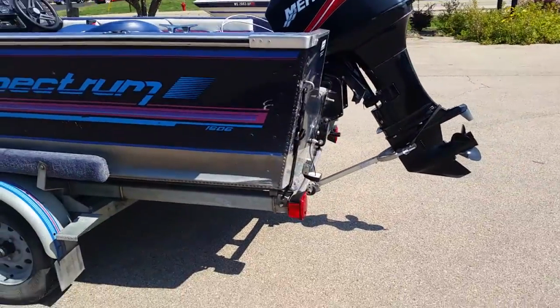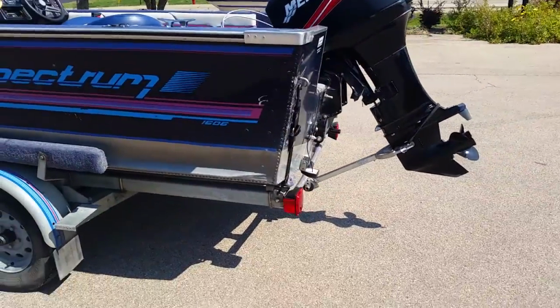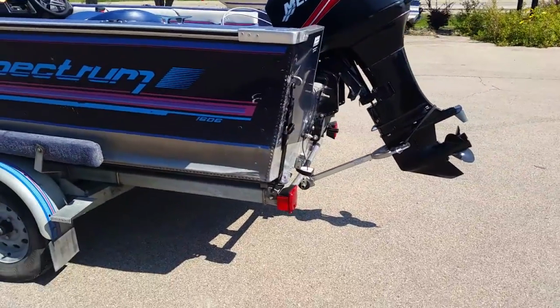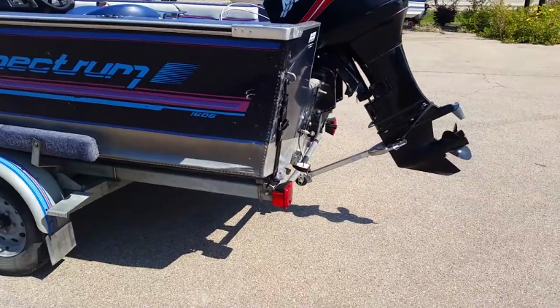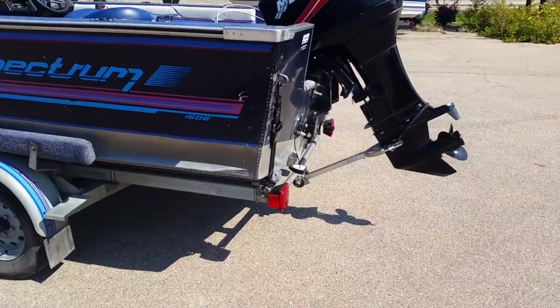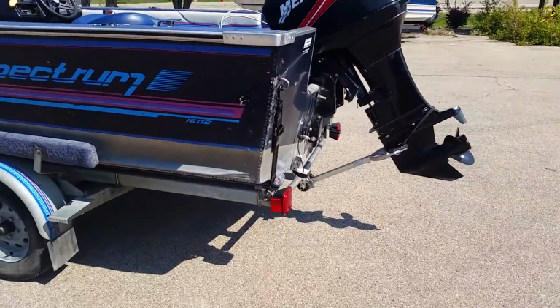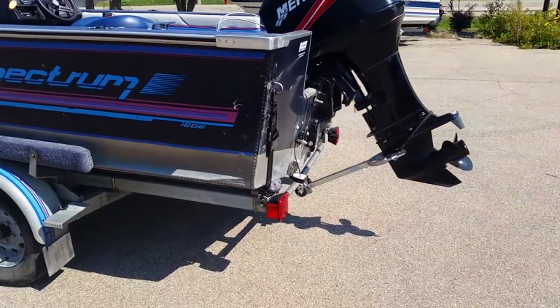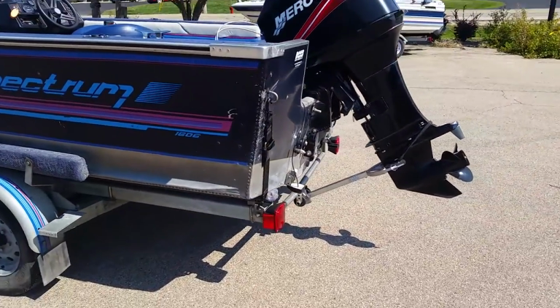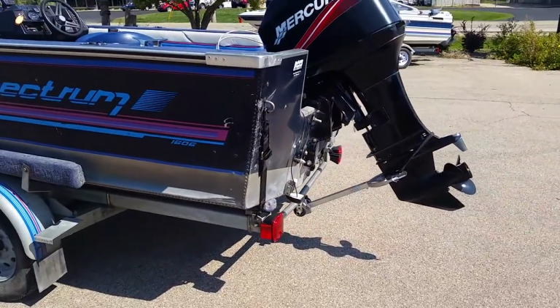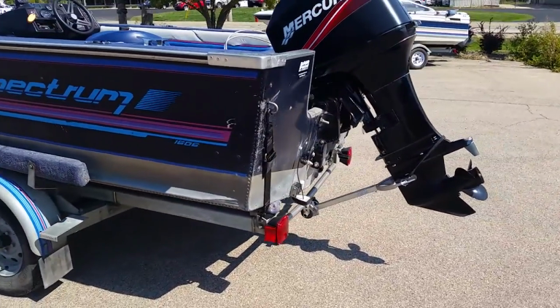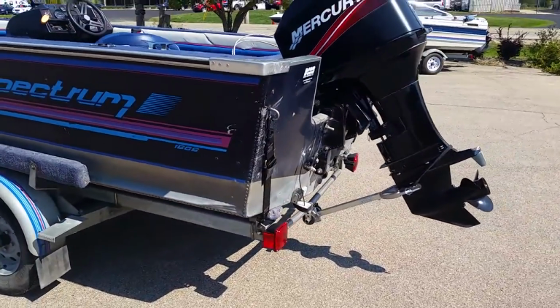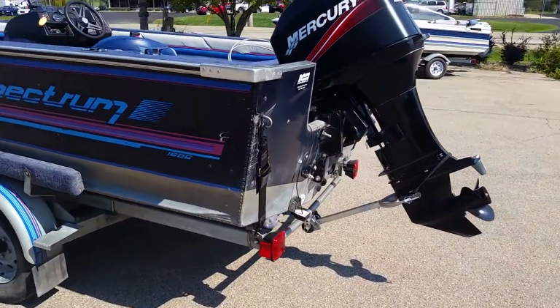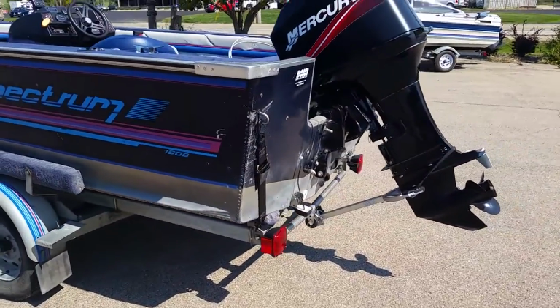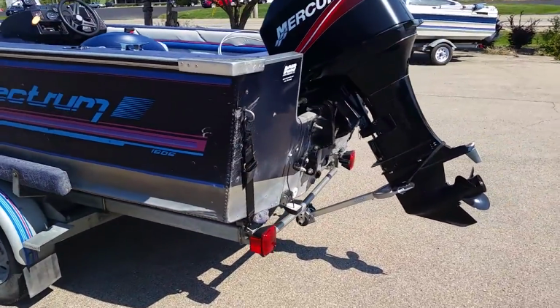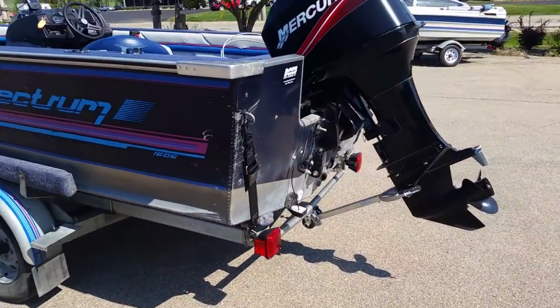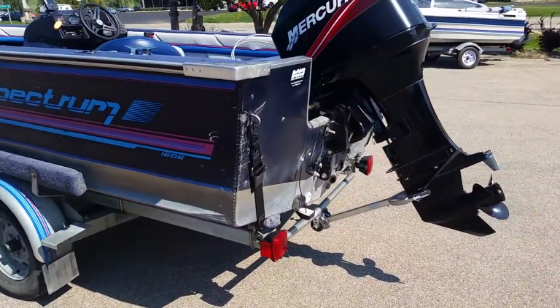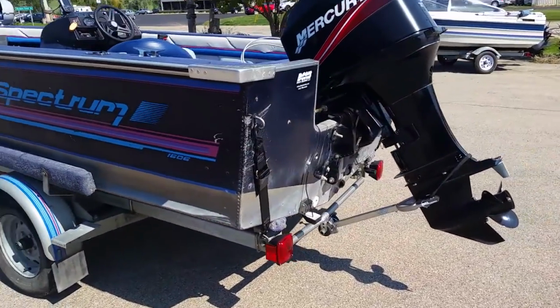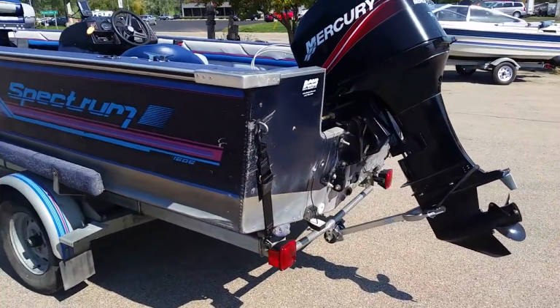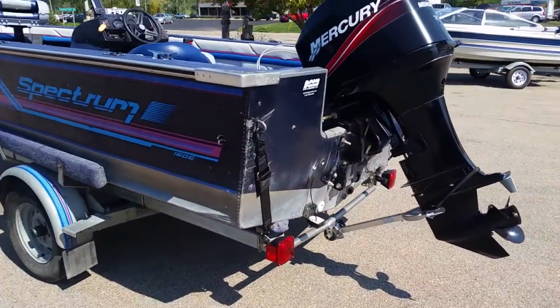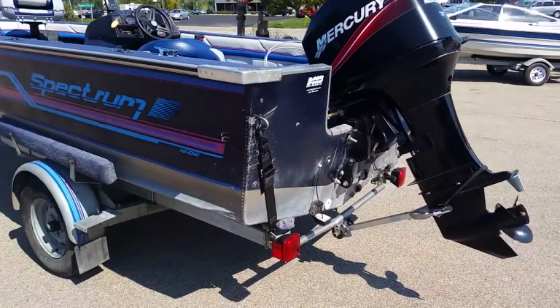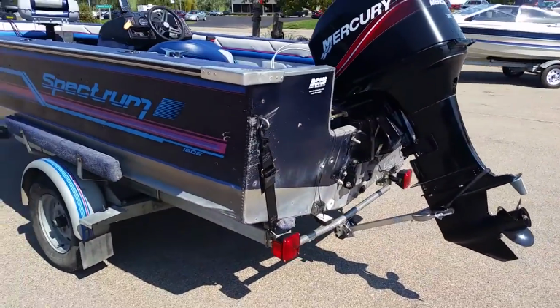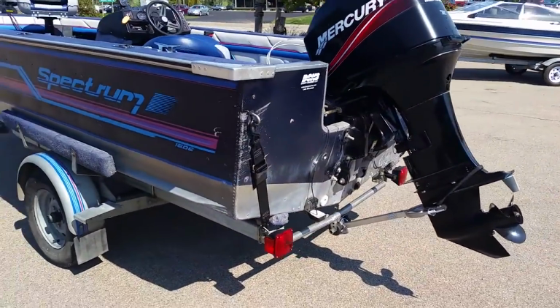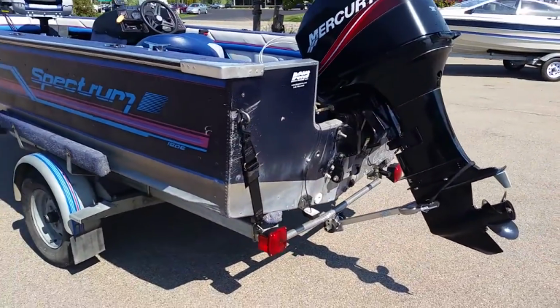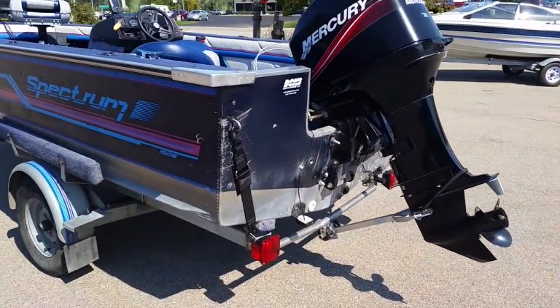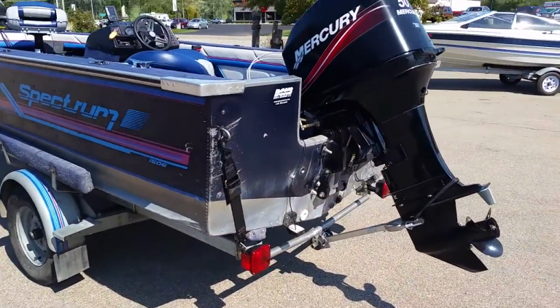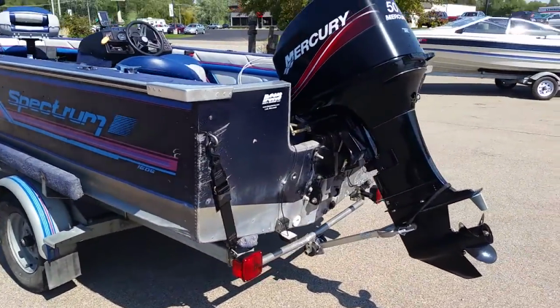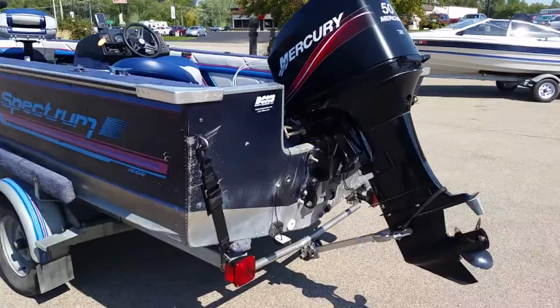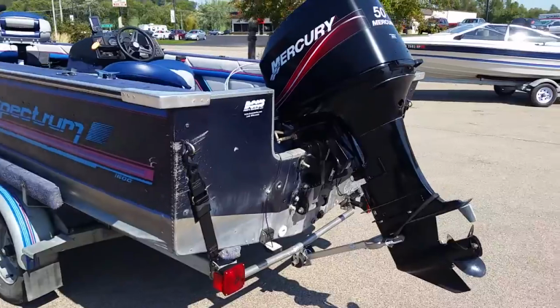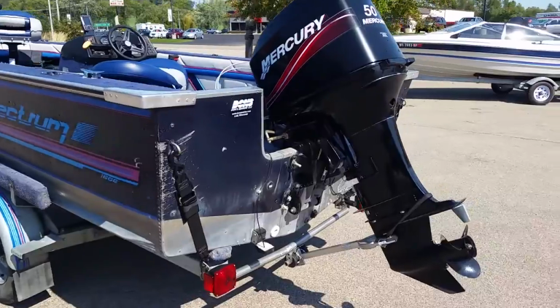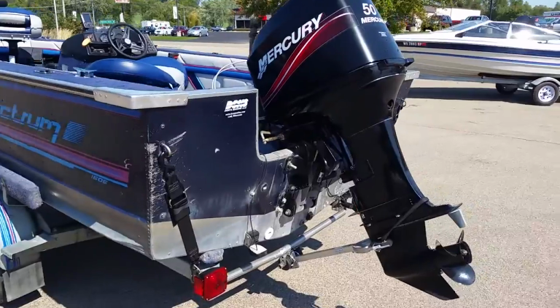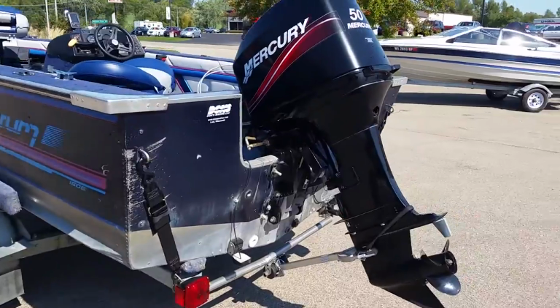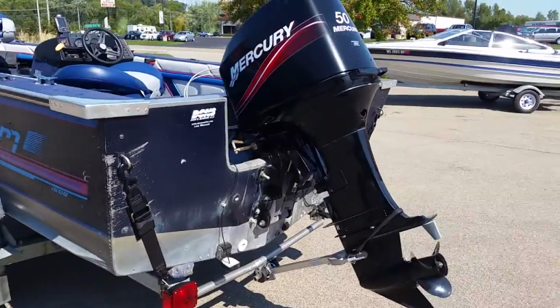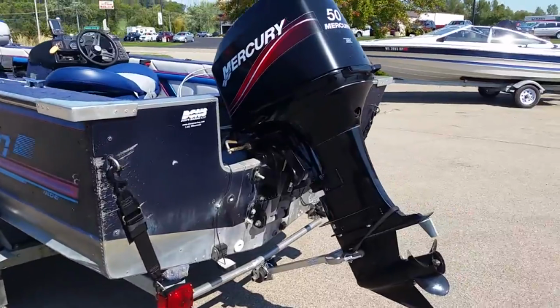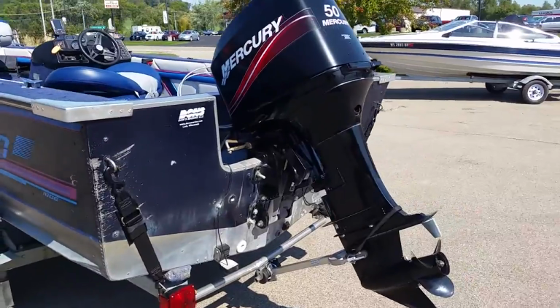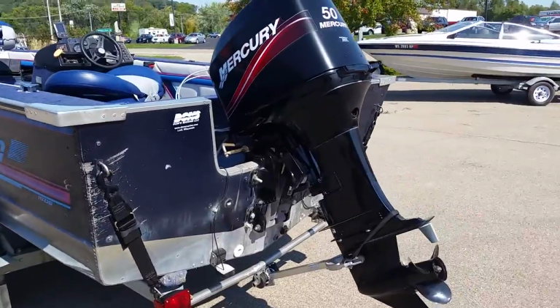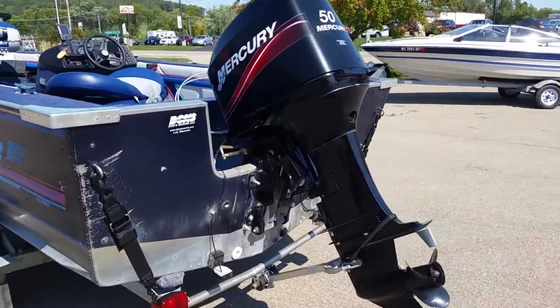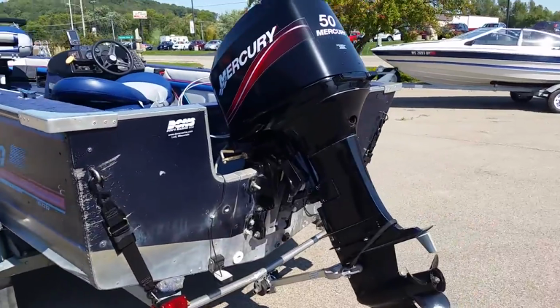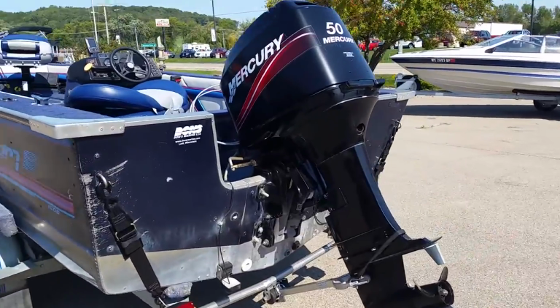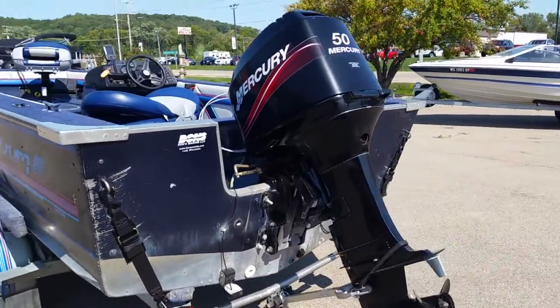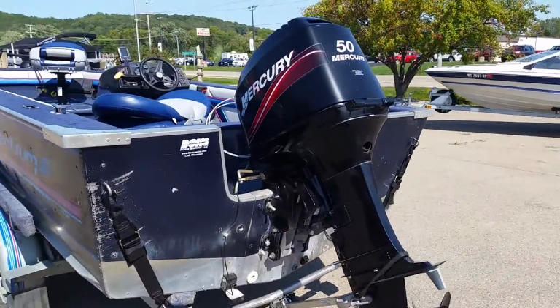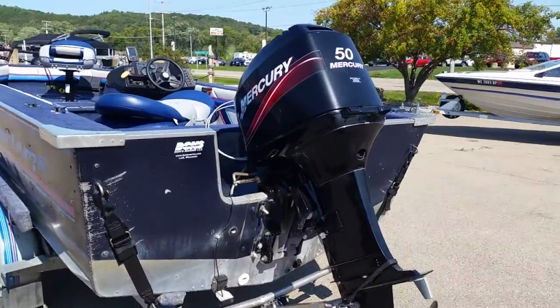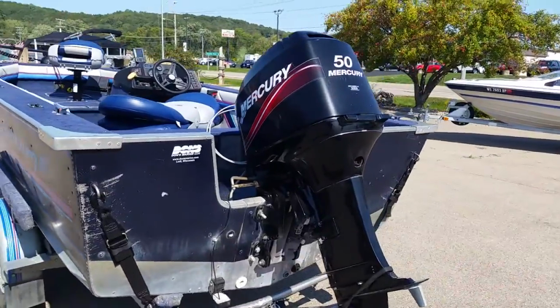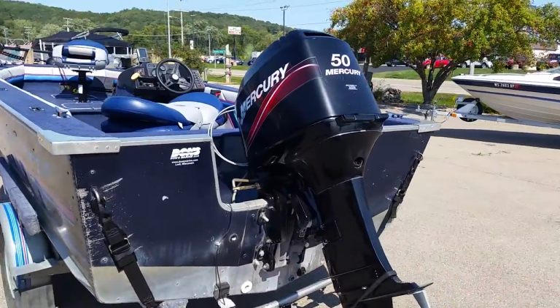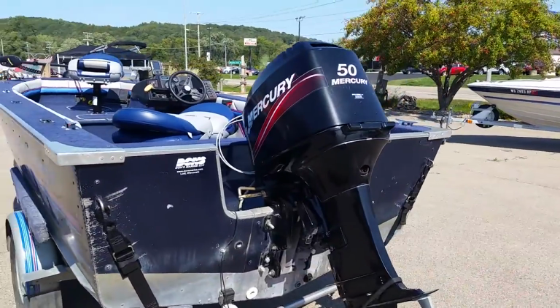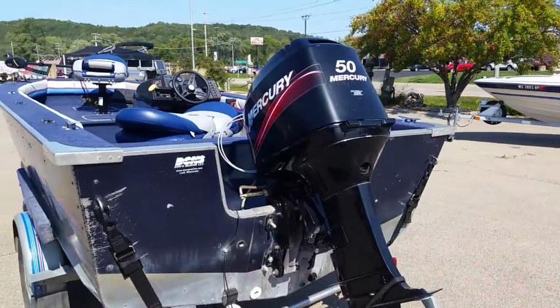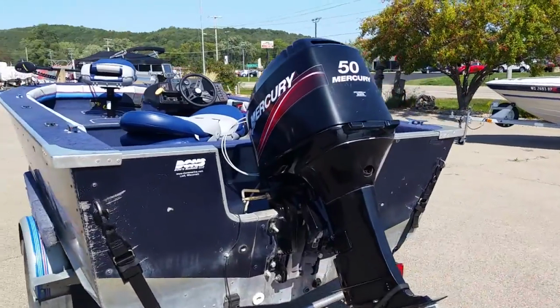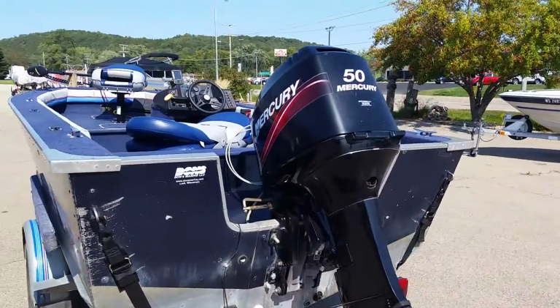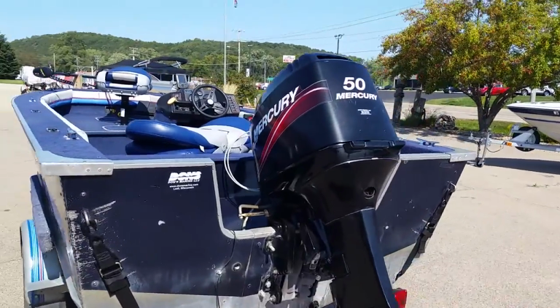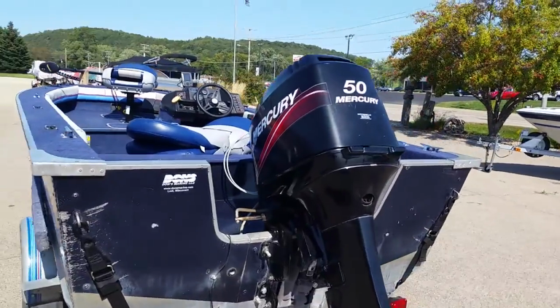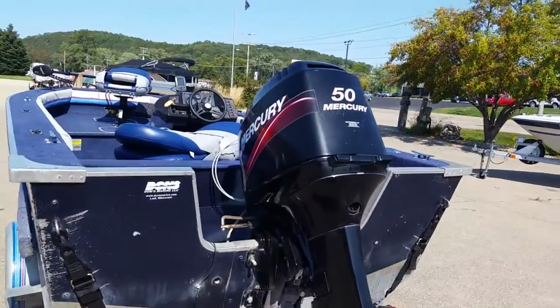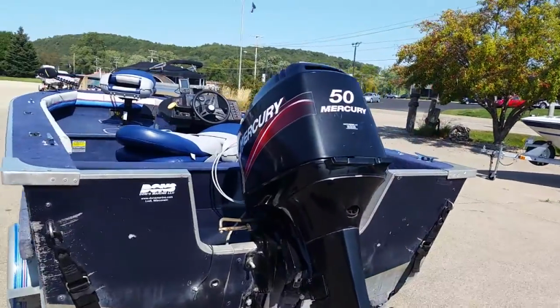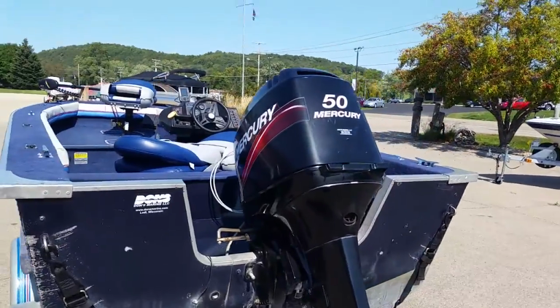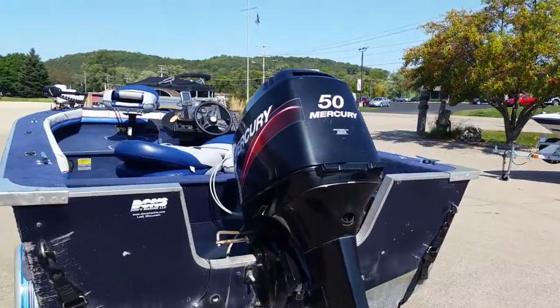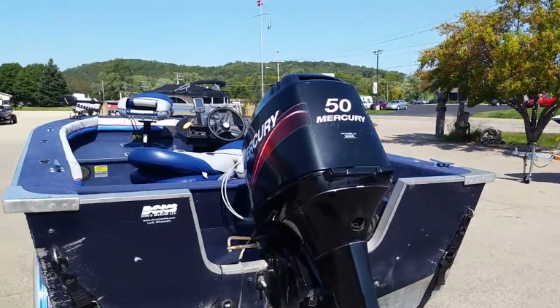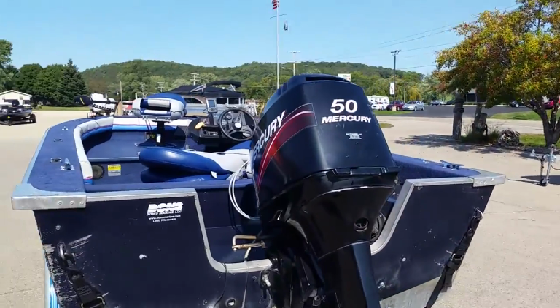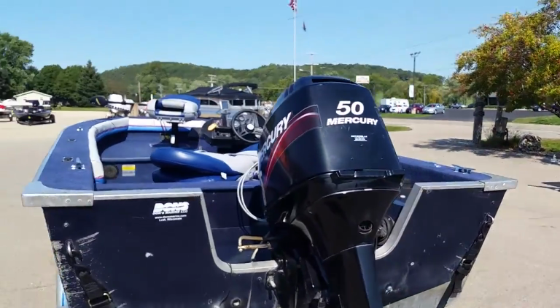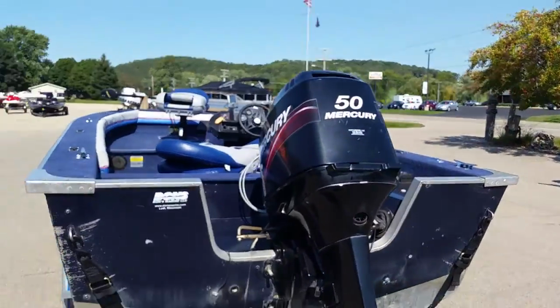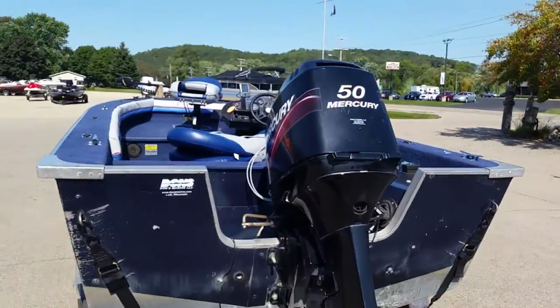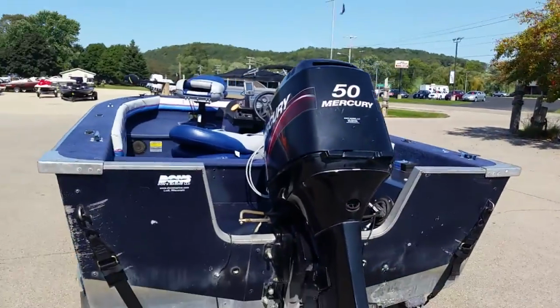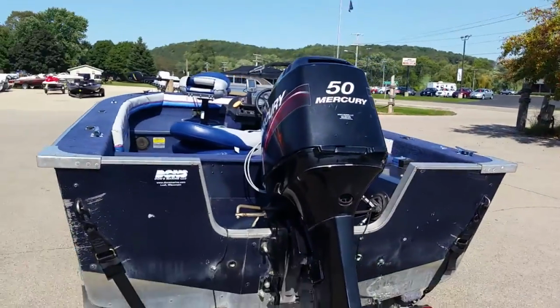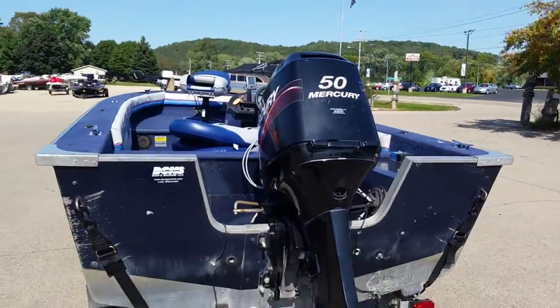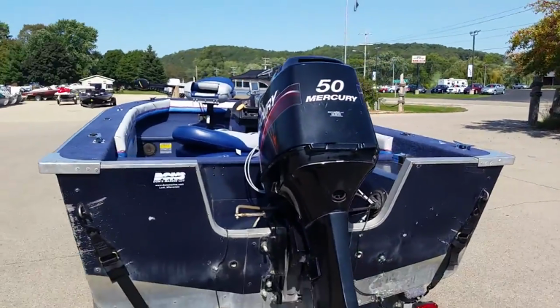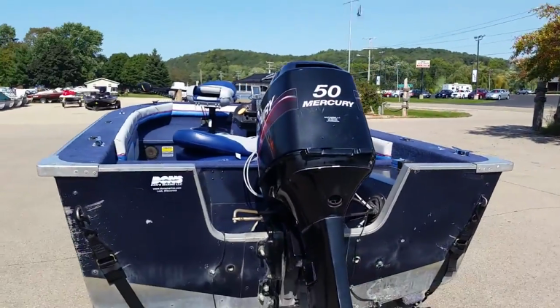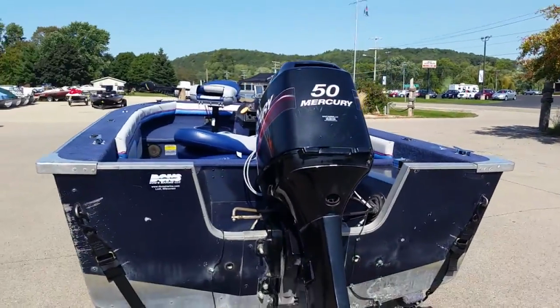The boat is powered by a Mercury two-stroke 50 horsepower engine.